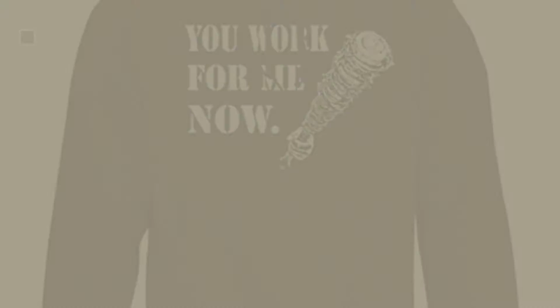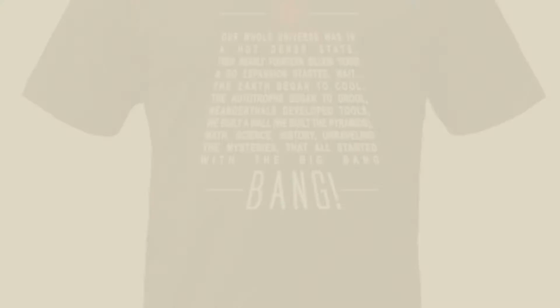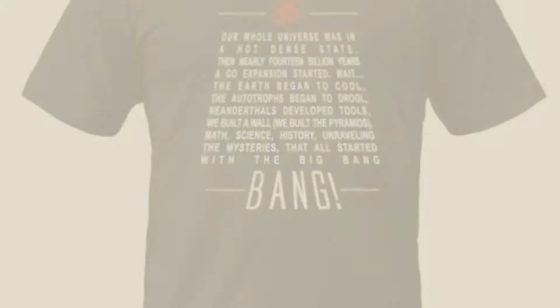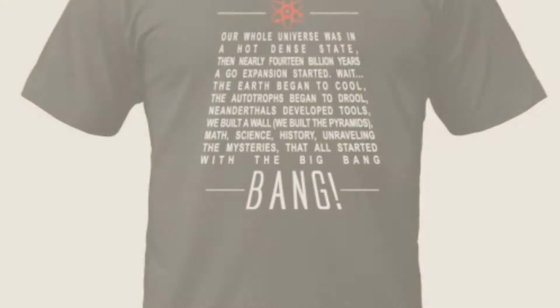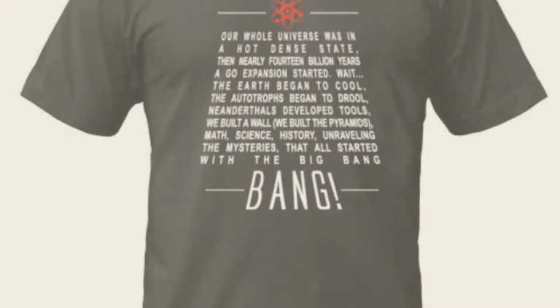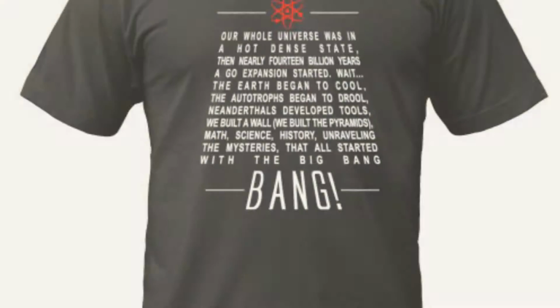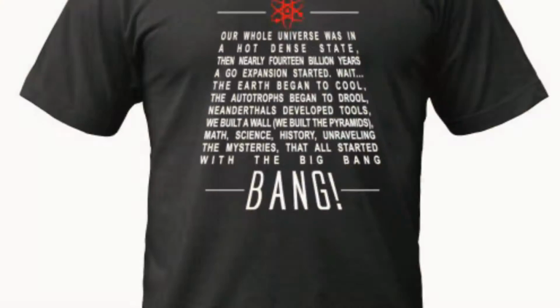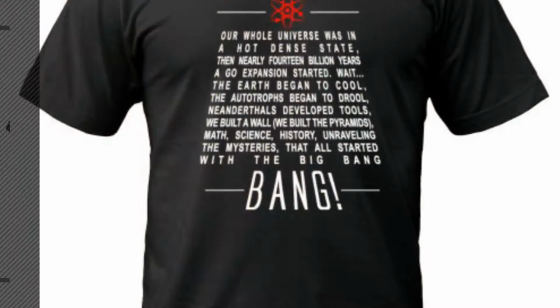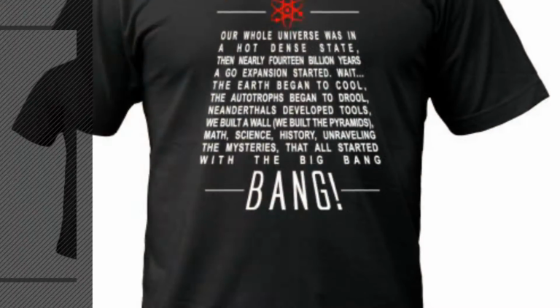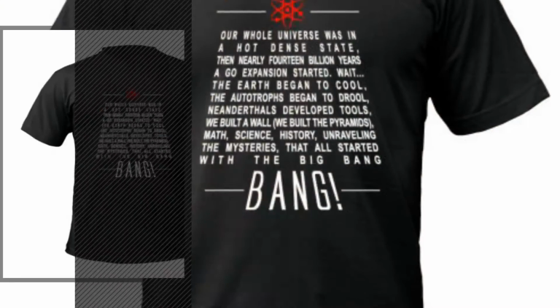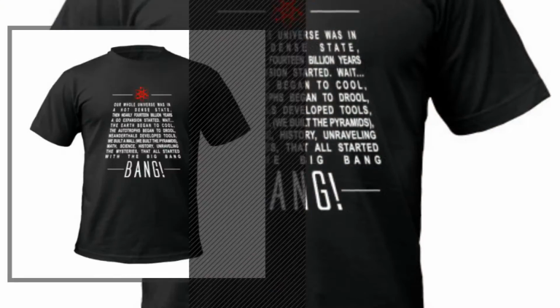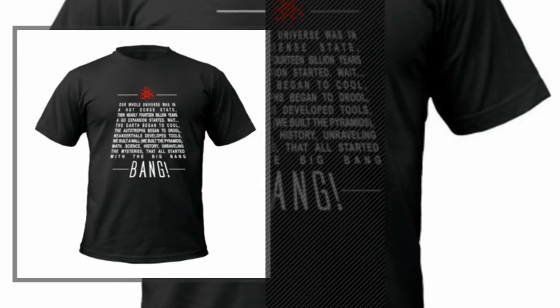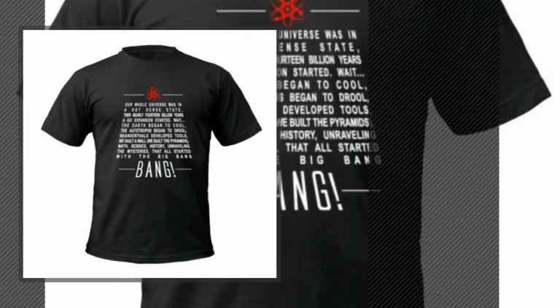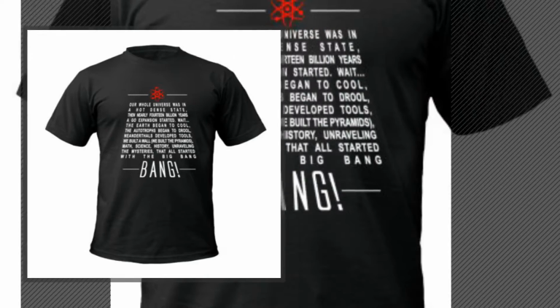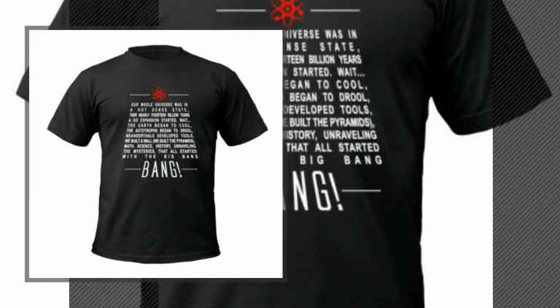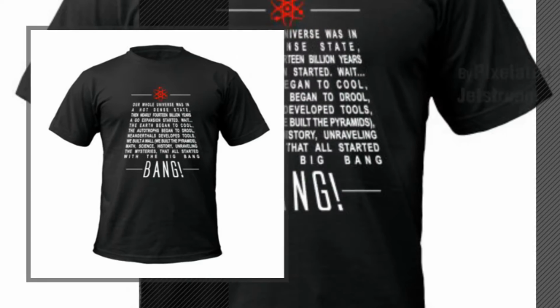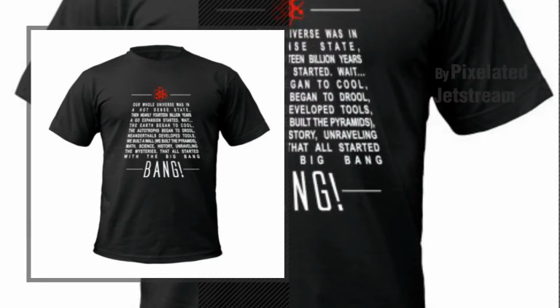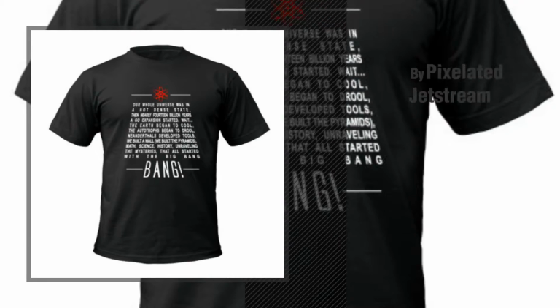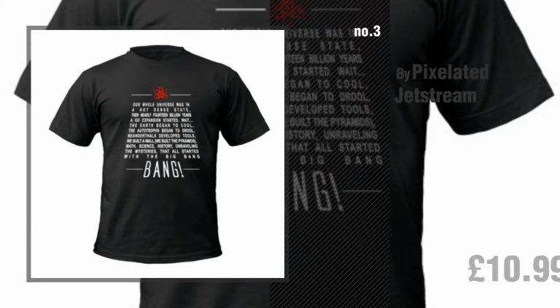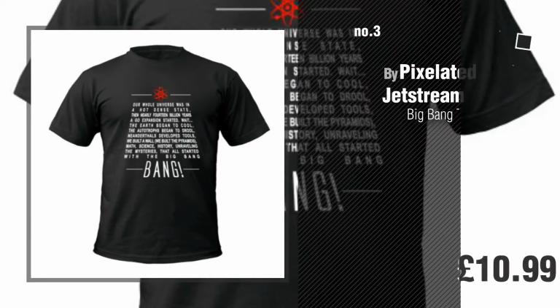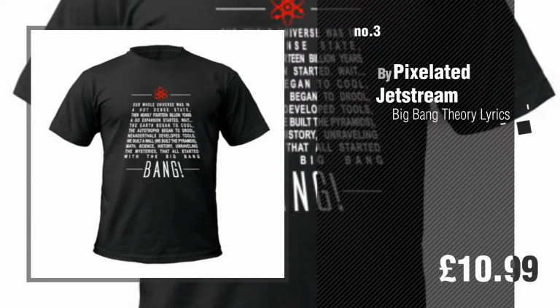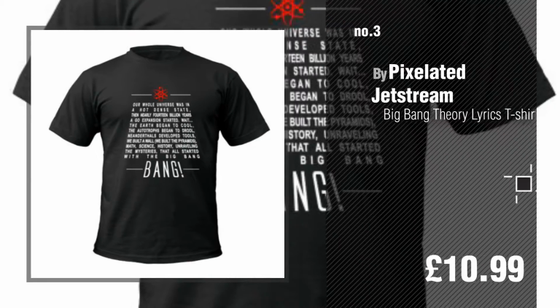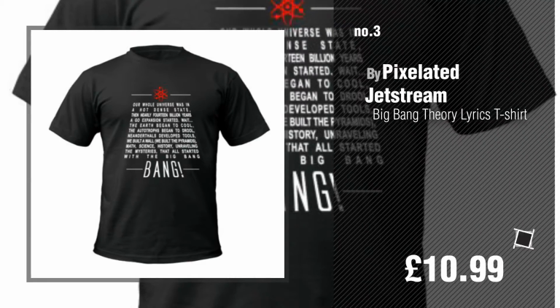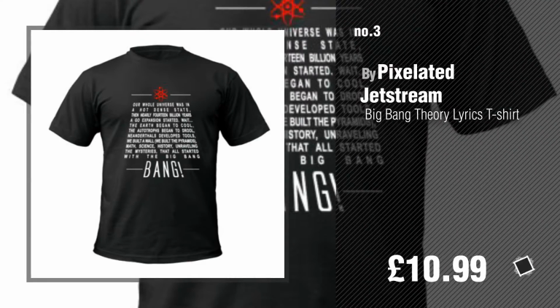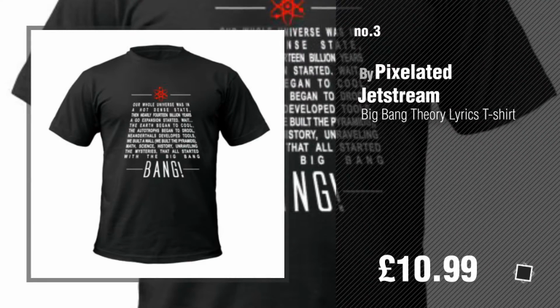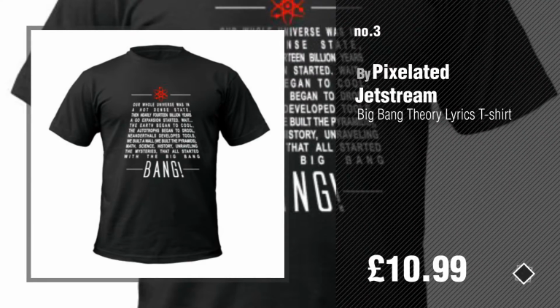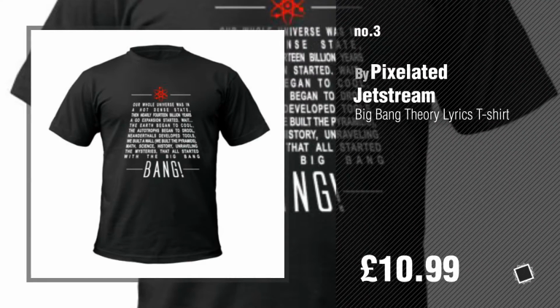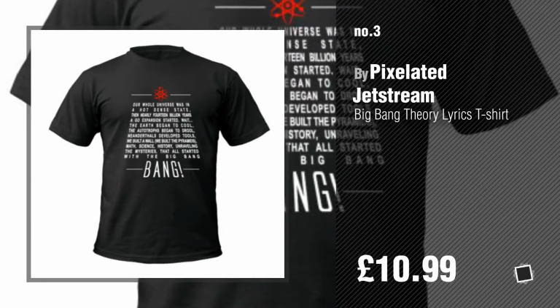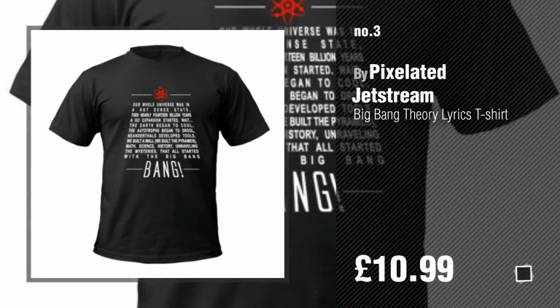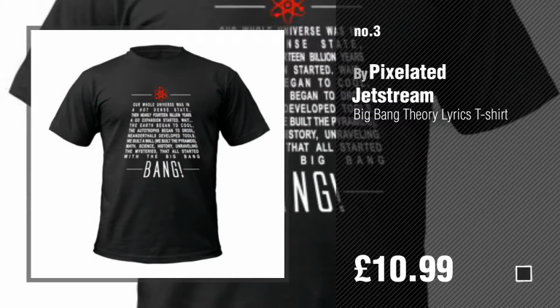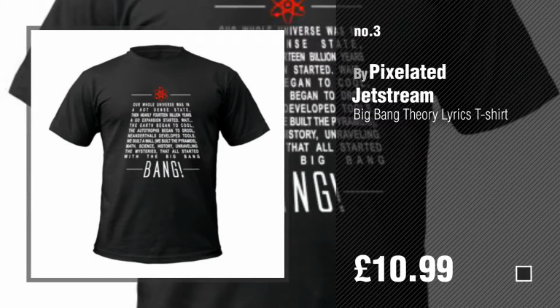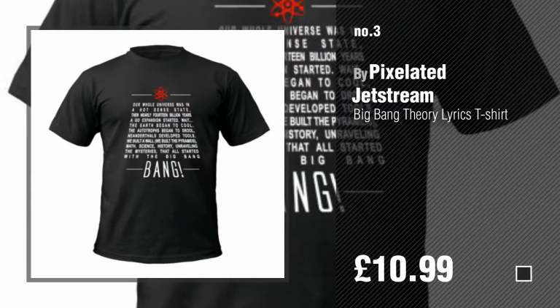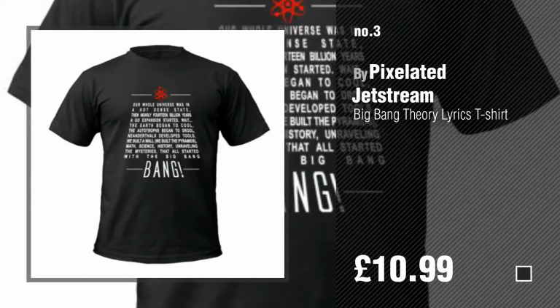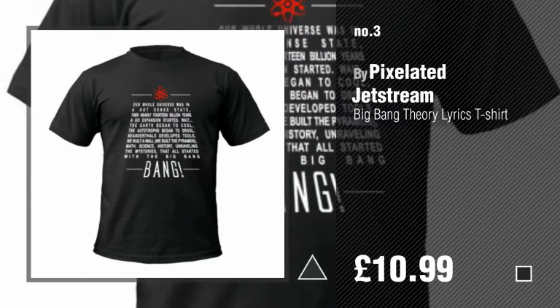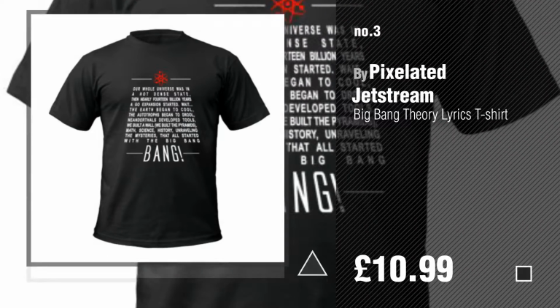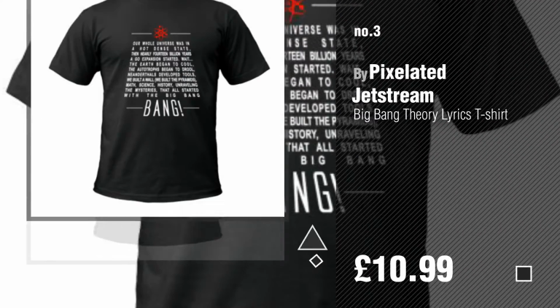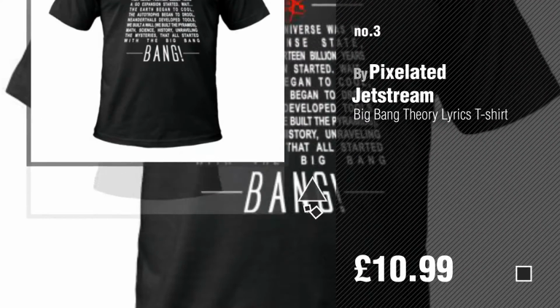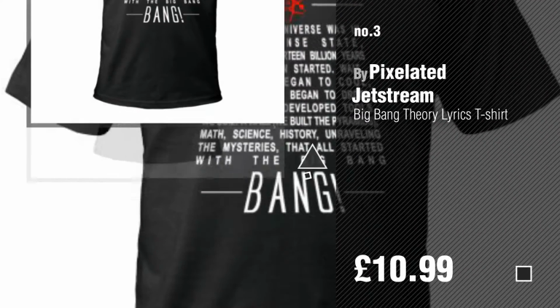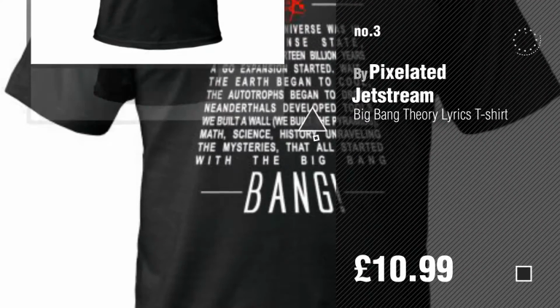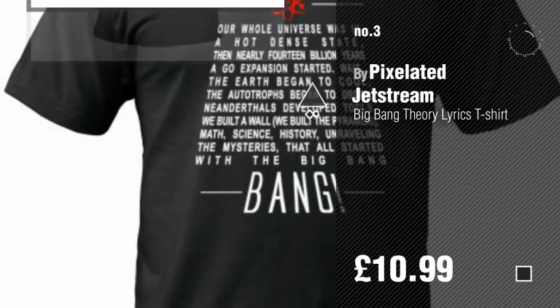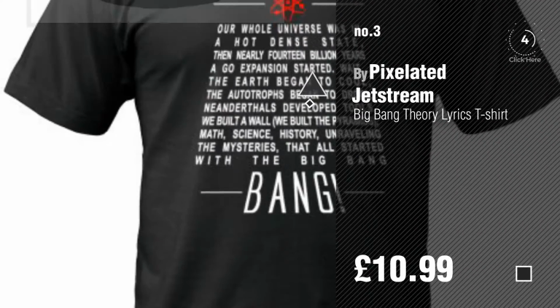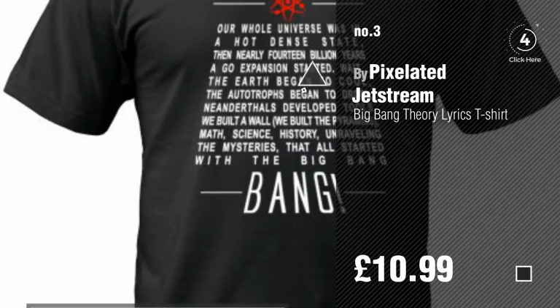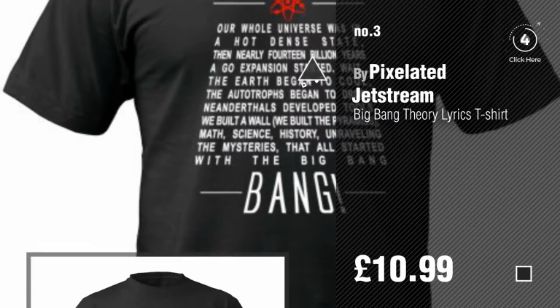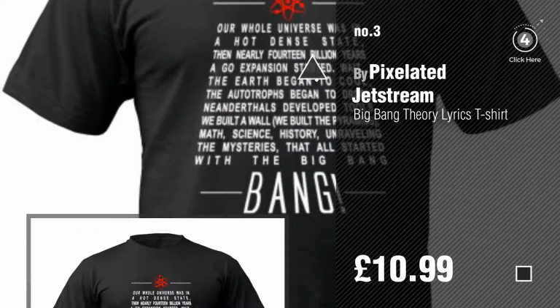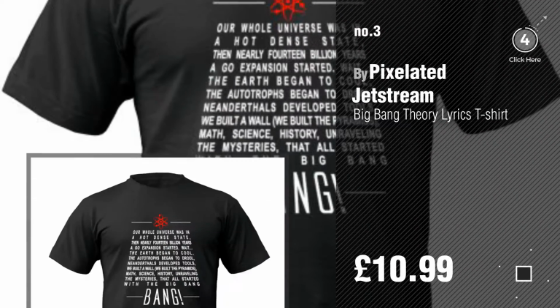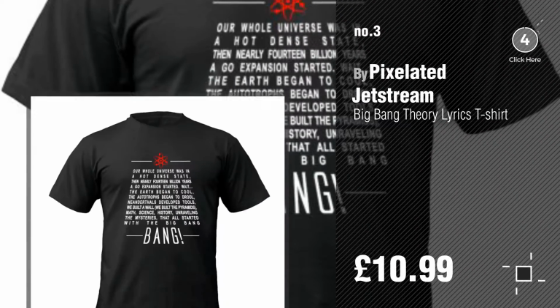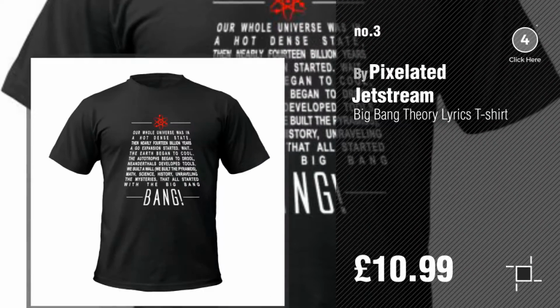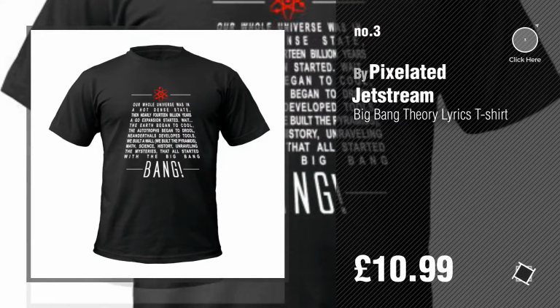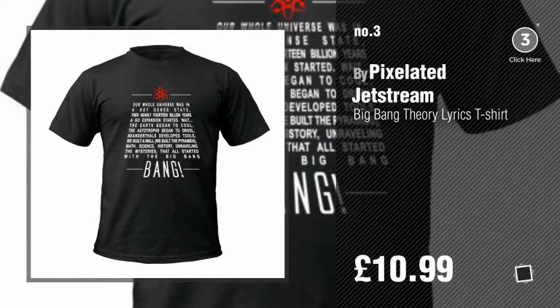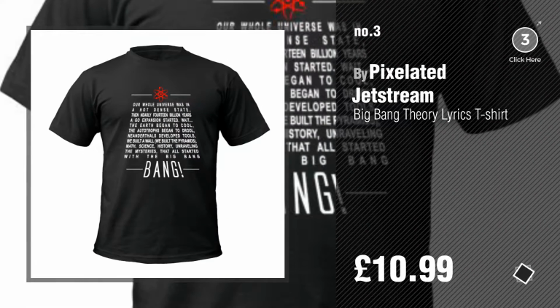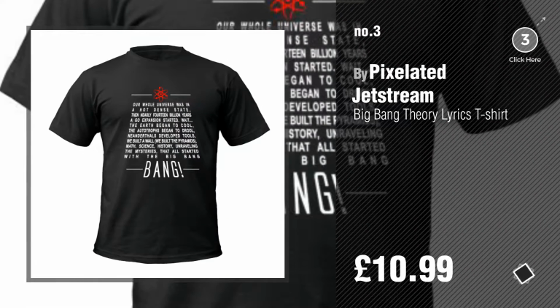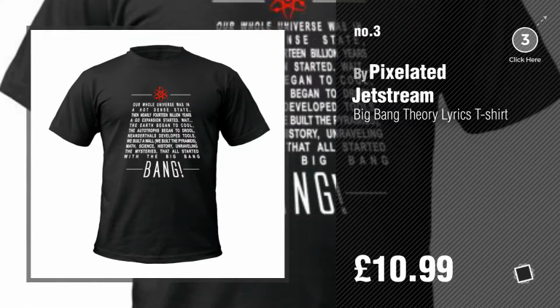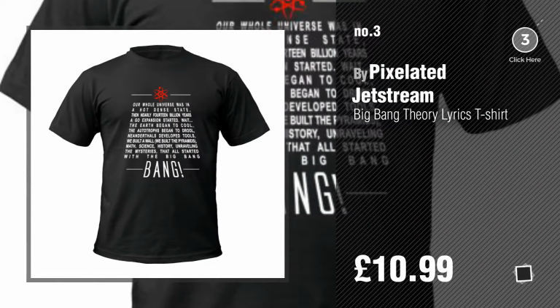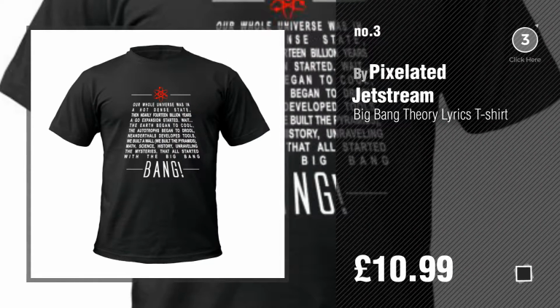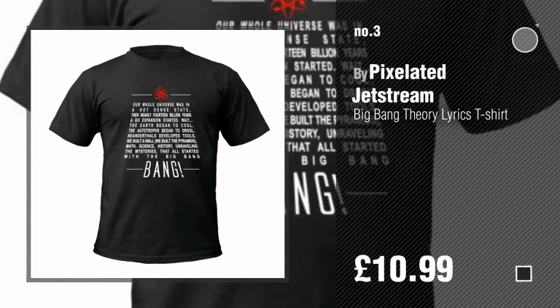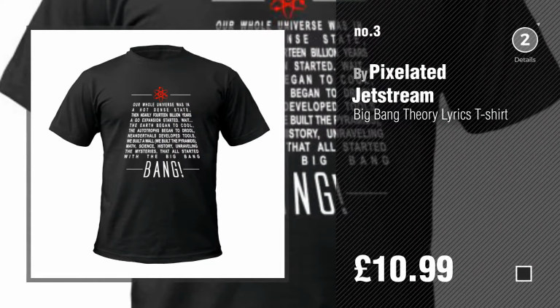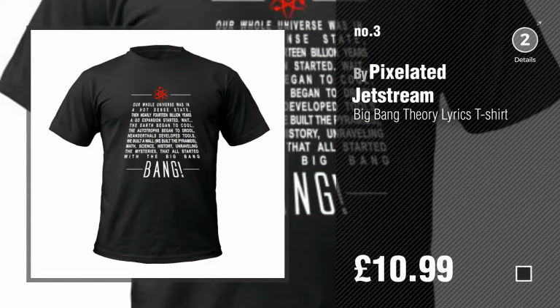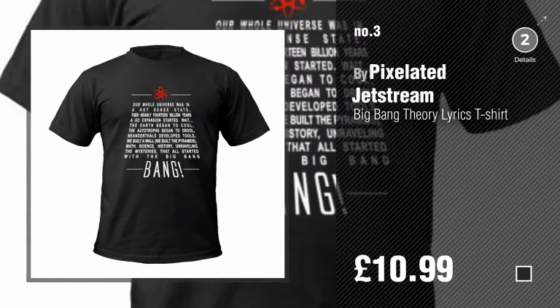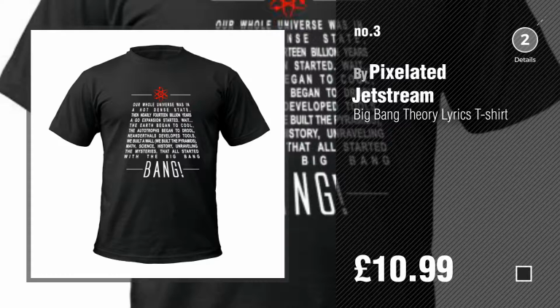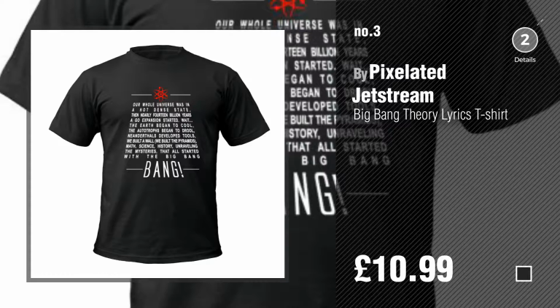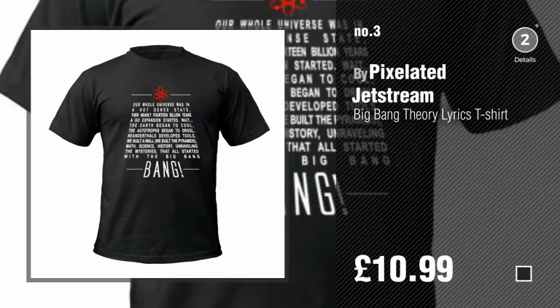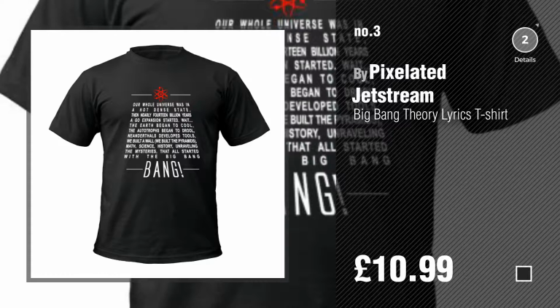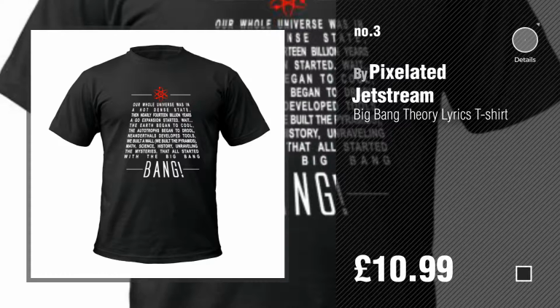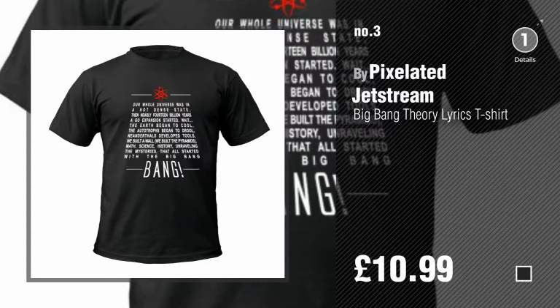Number 3. For more details about this great men fashion, just click this circle.